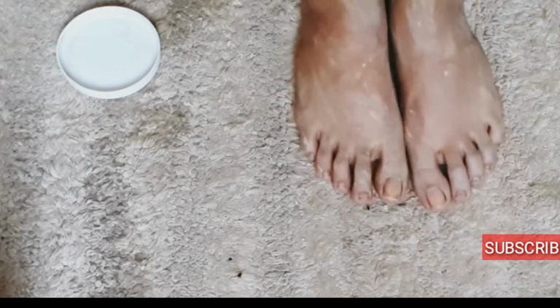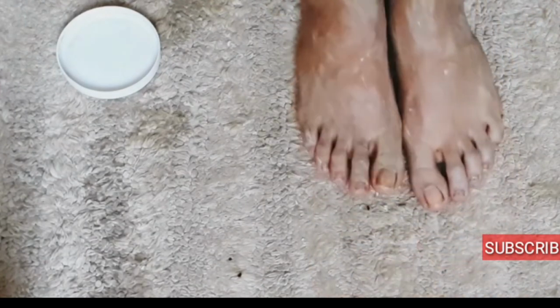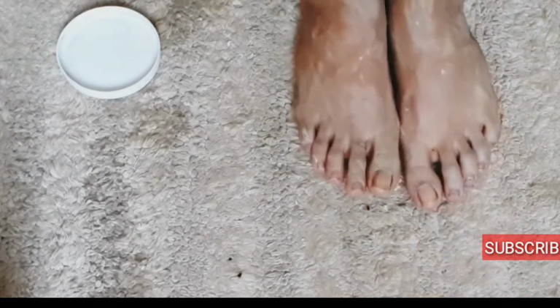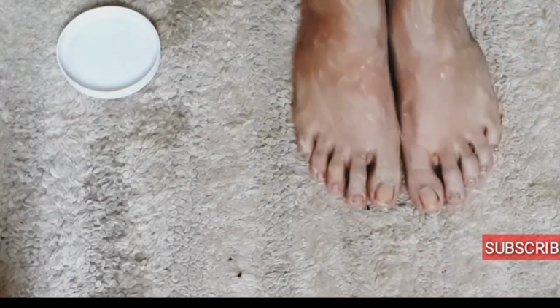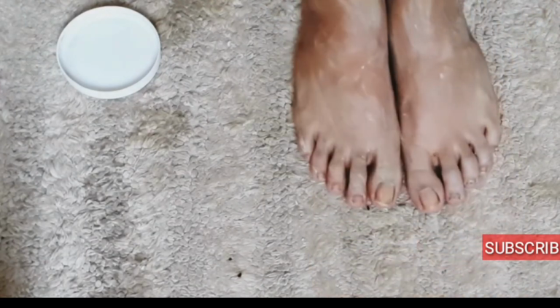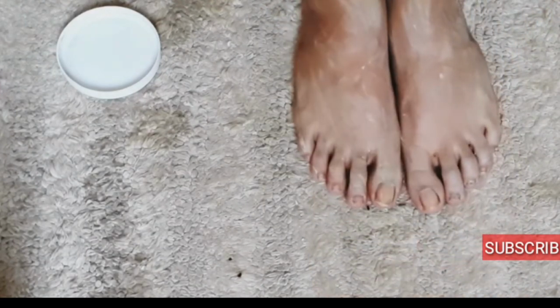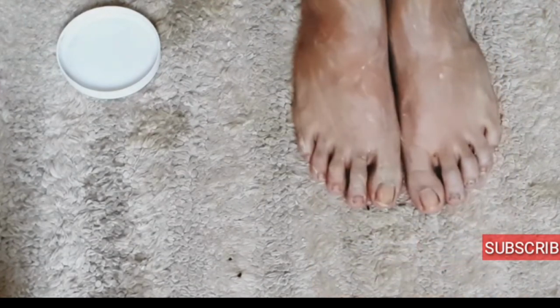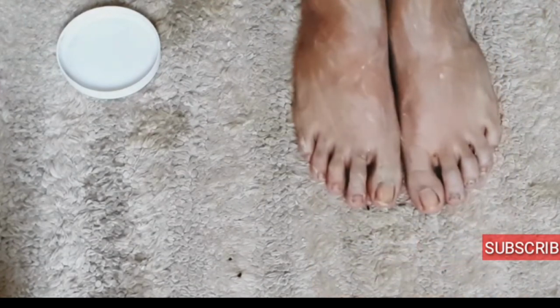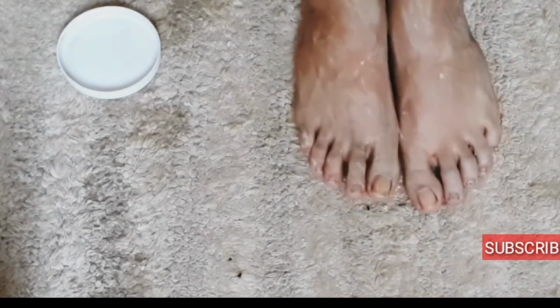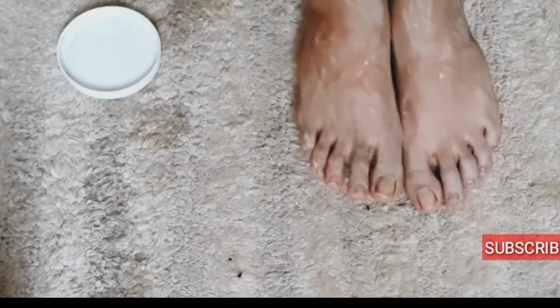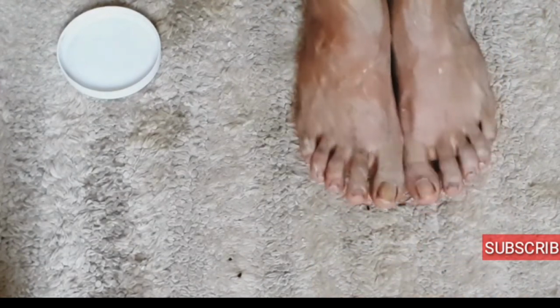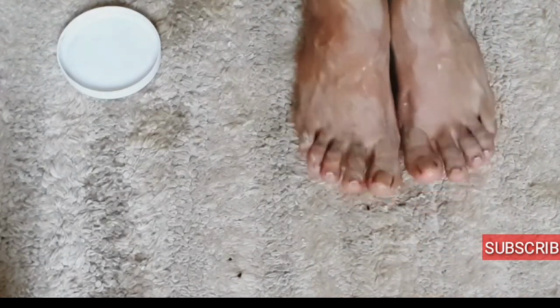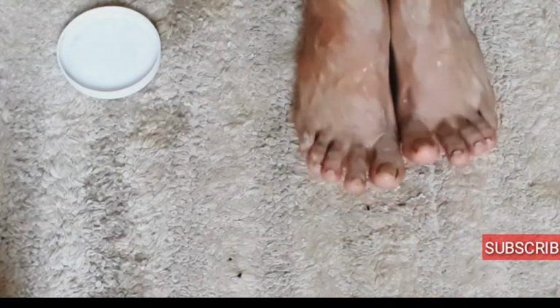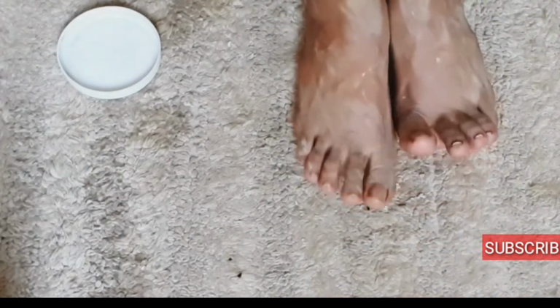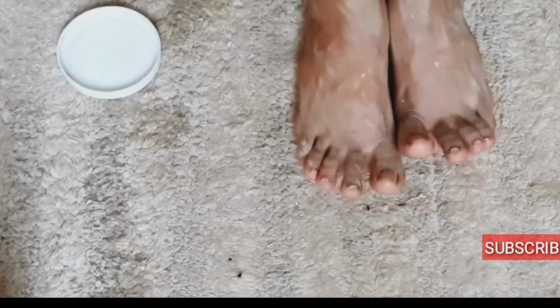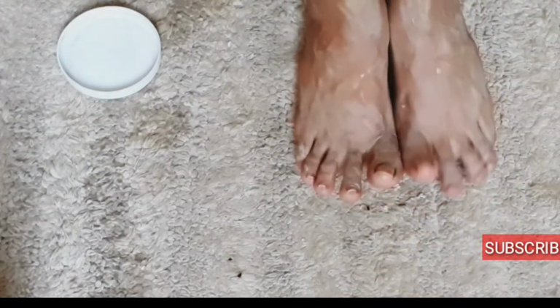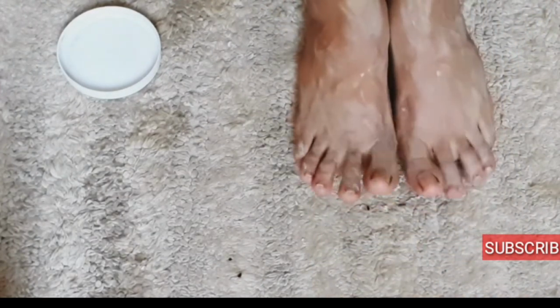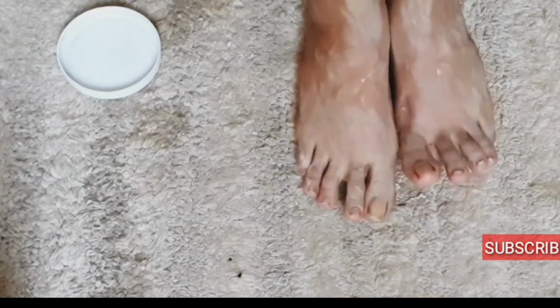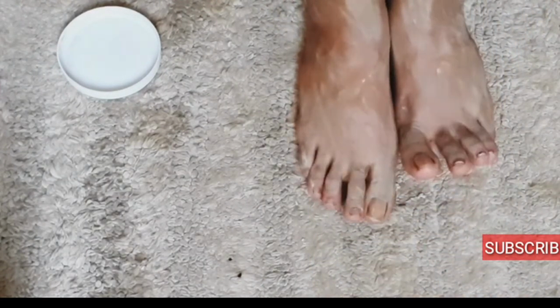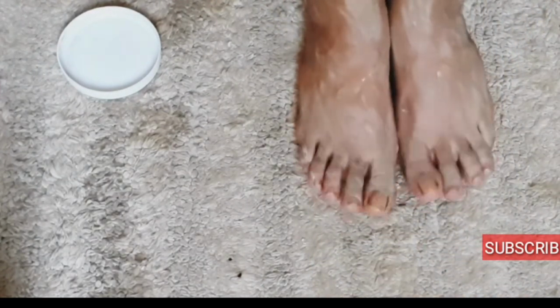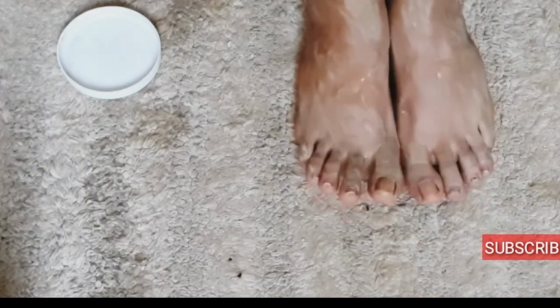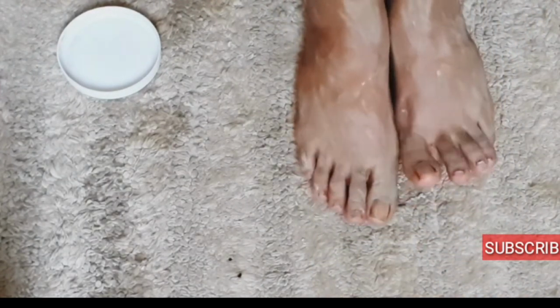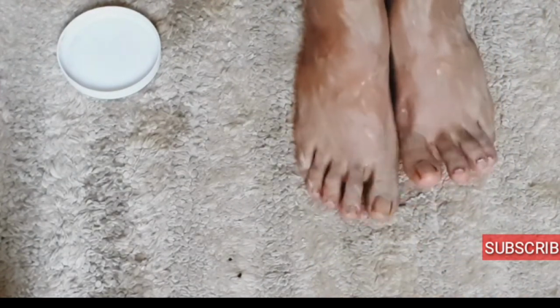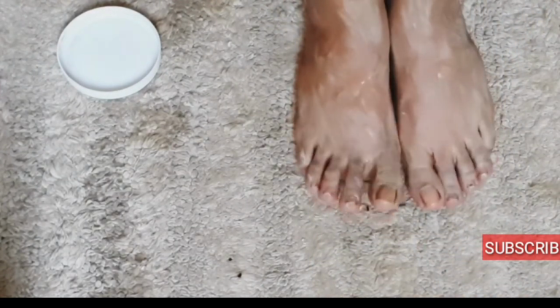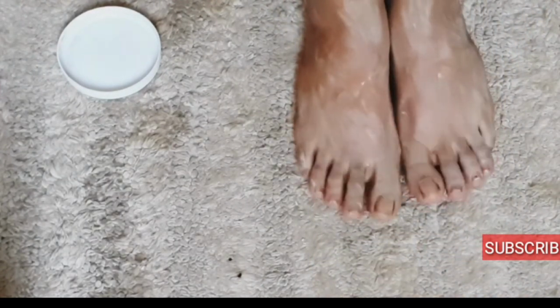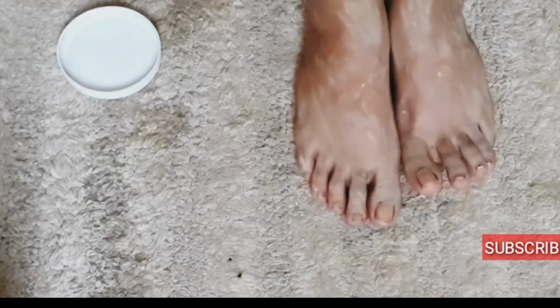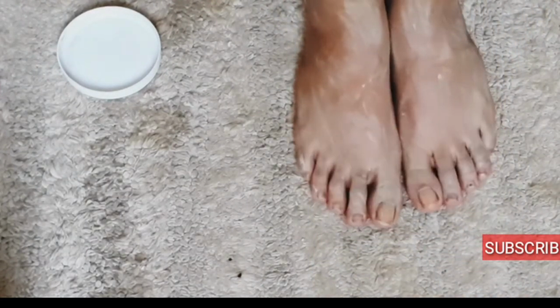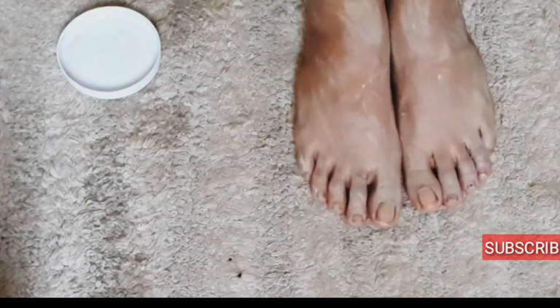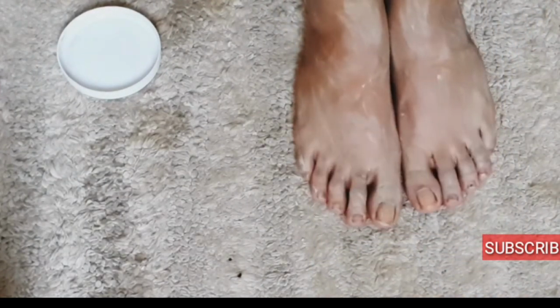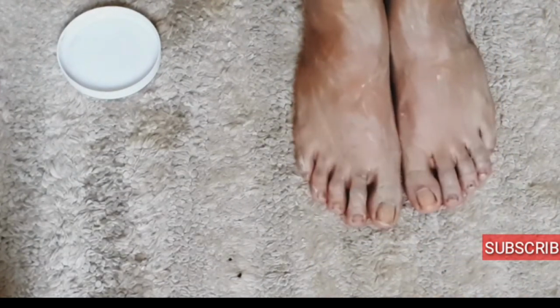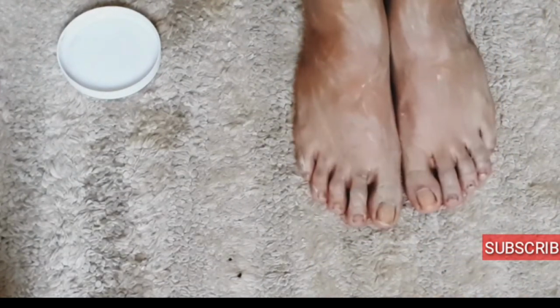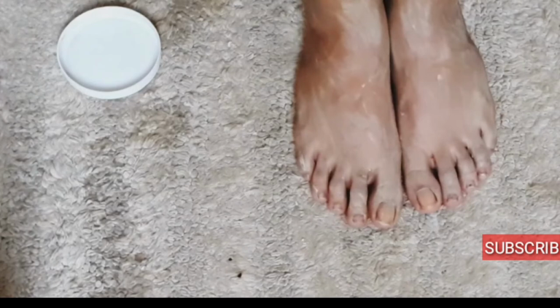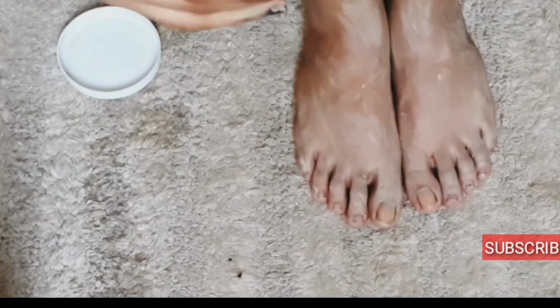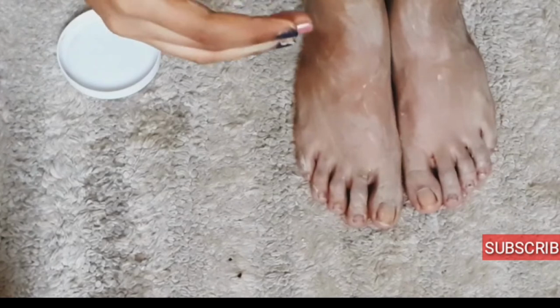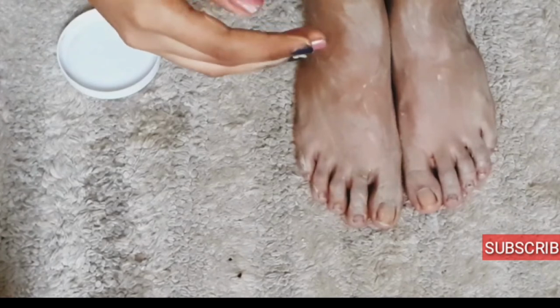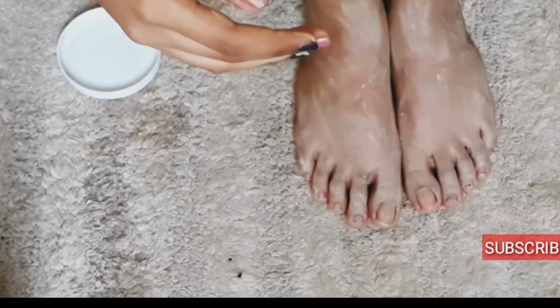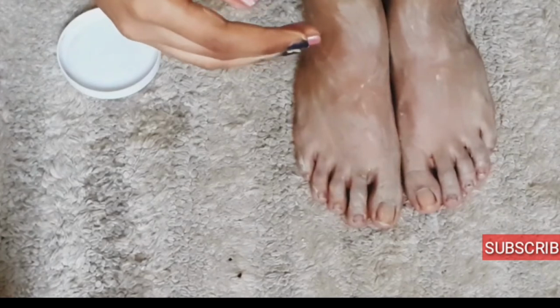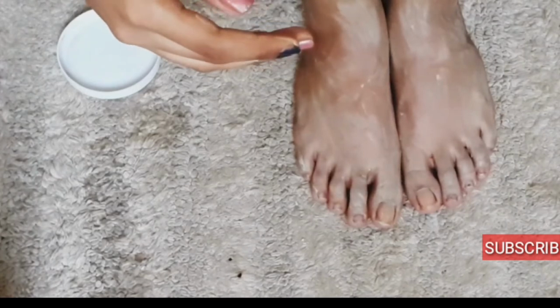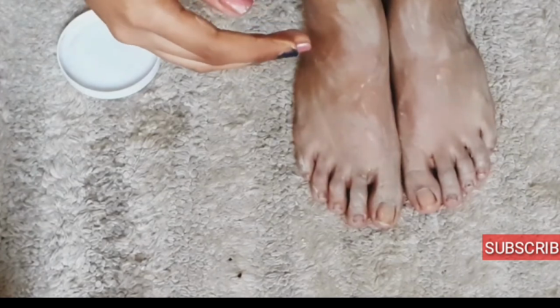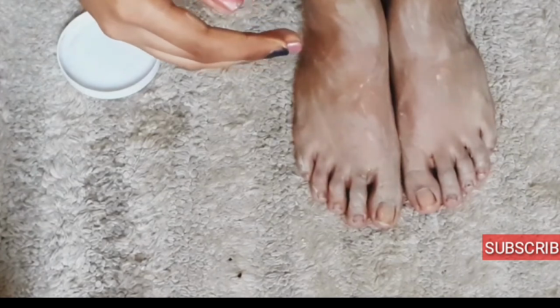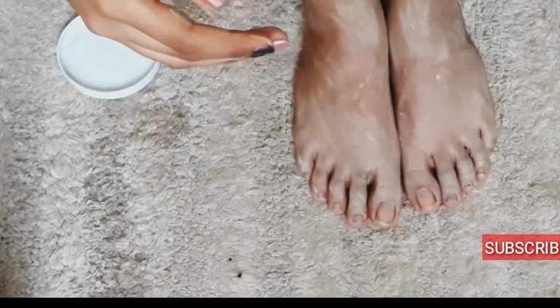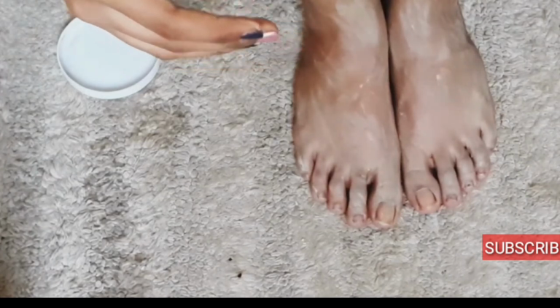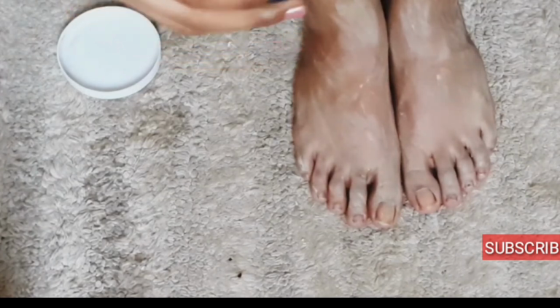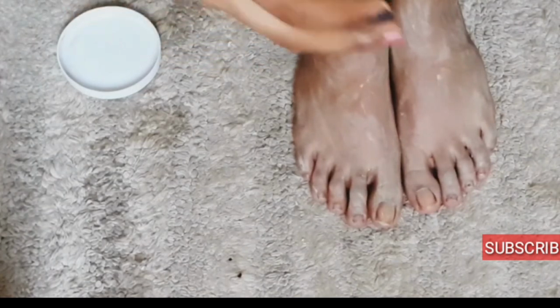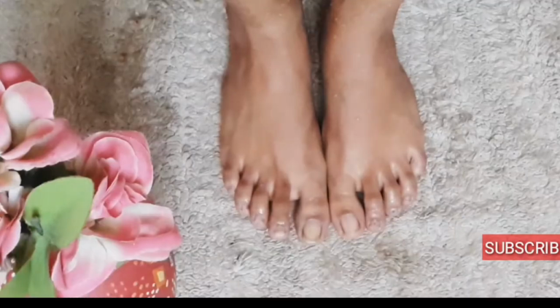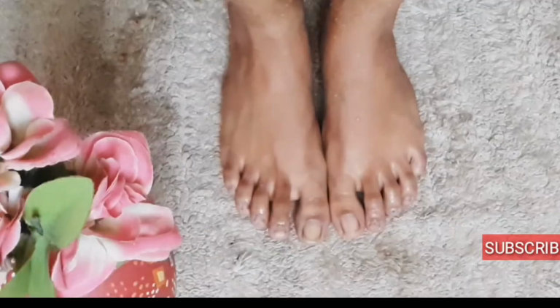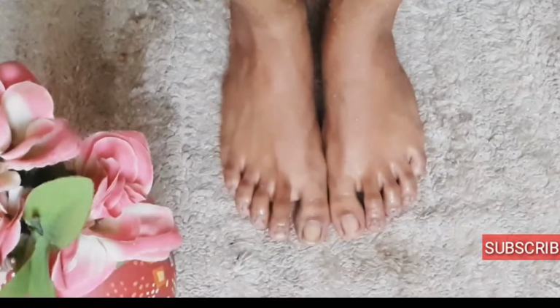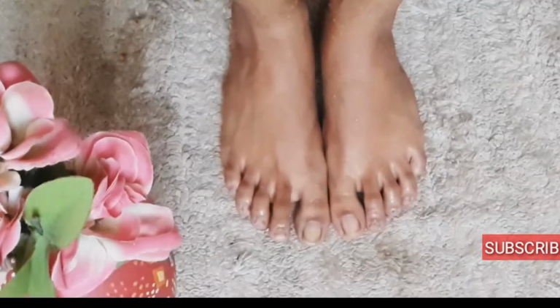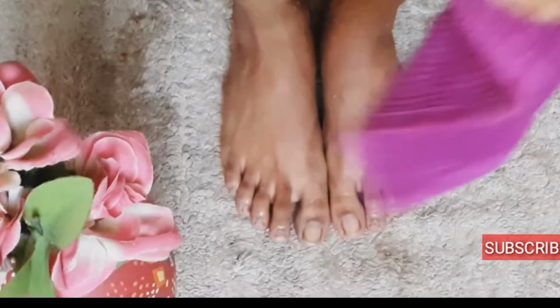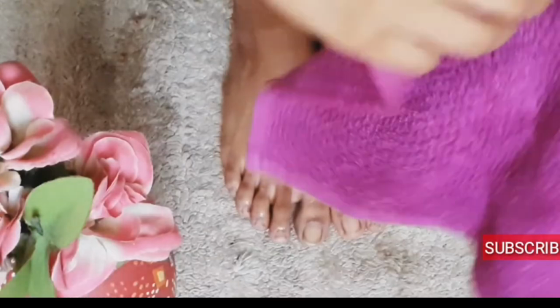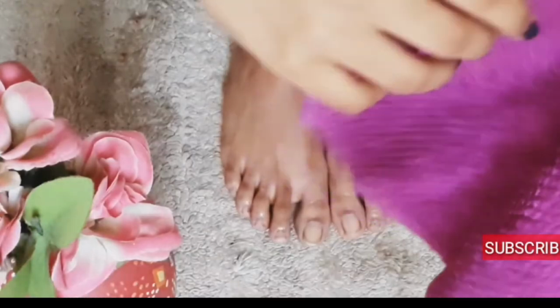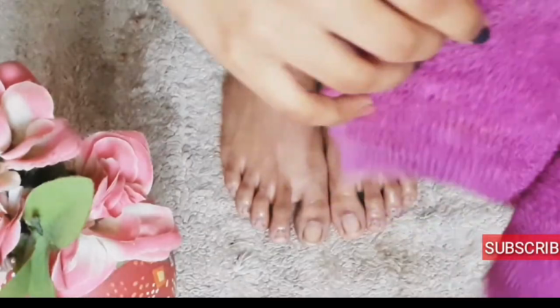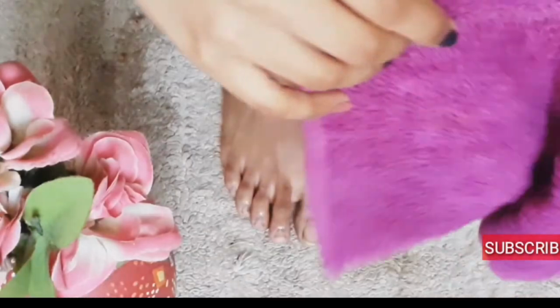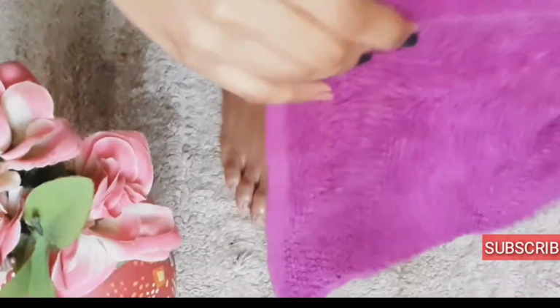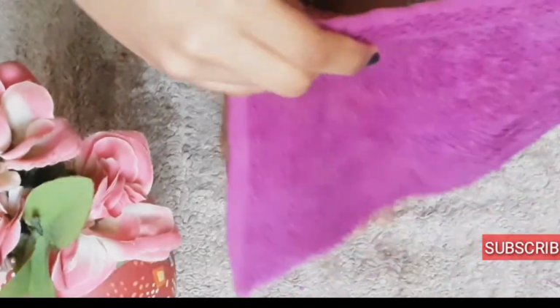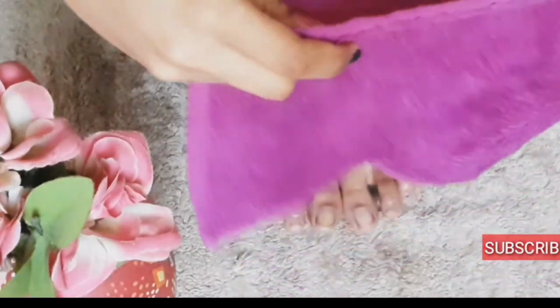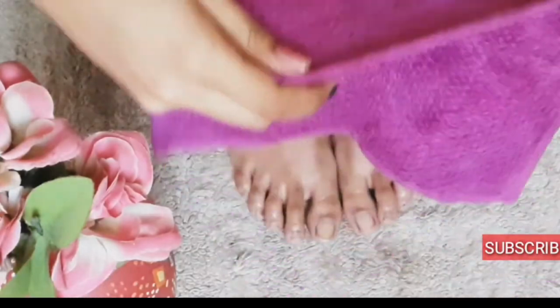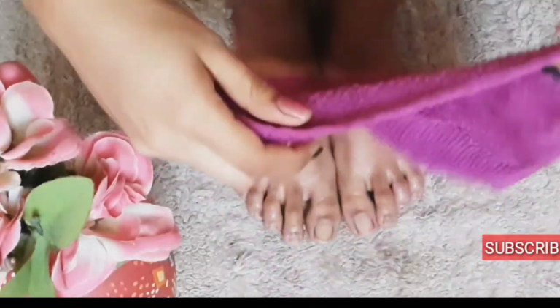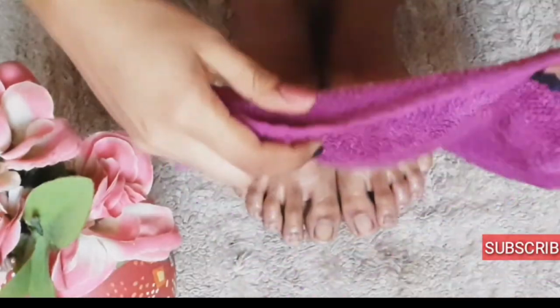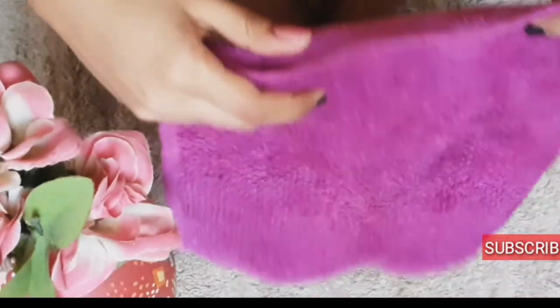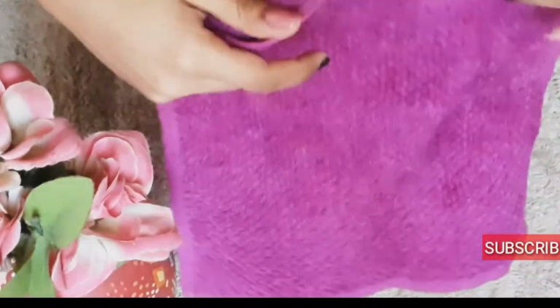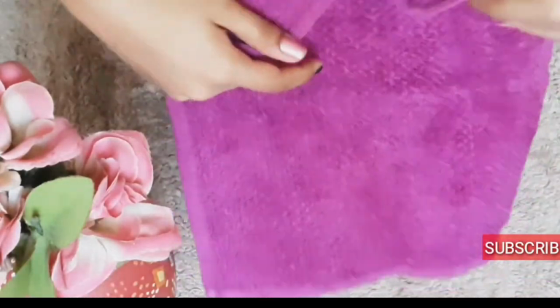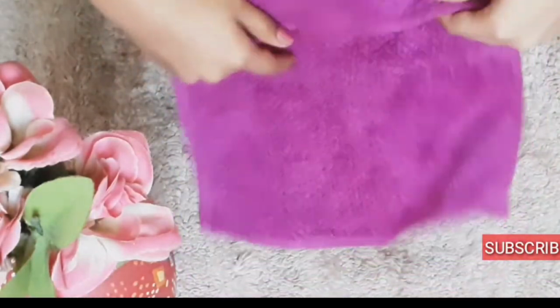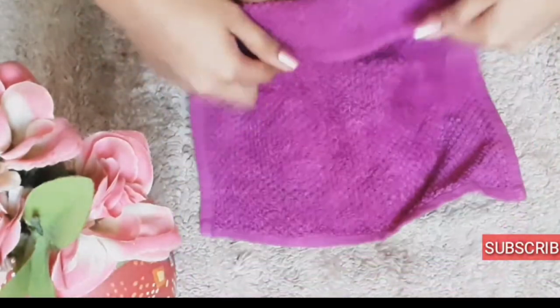After waiting for about 5 to 10 minutes, just wash it off and pat it dry with a normal cloth.